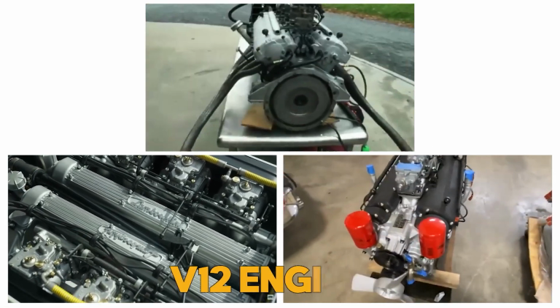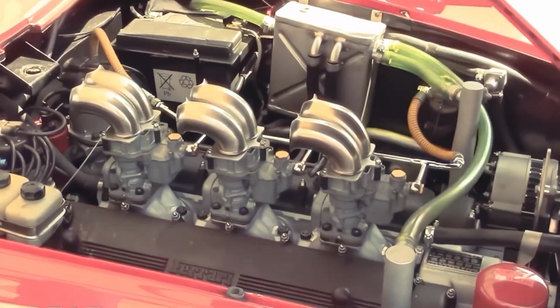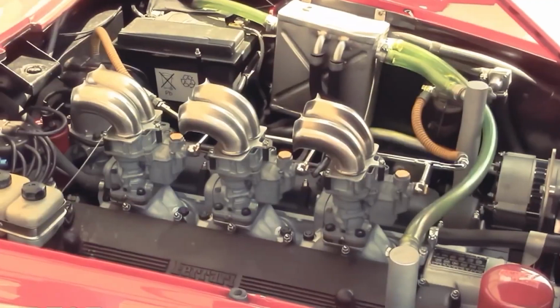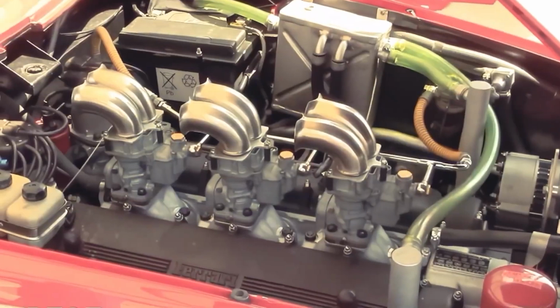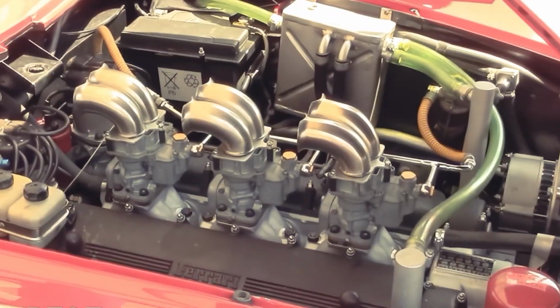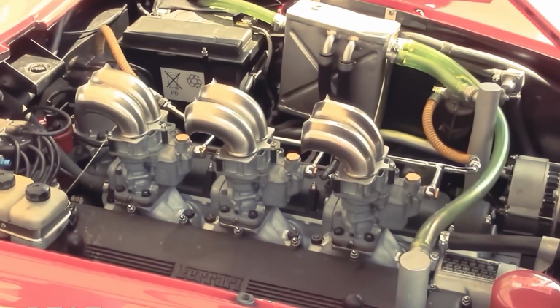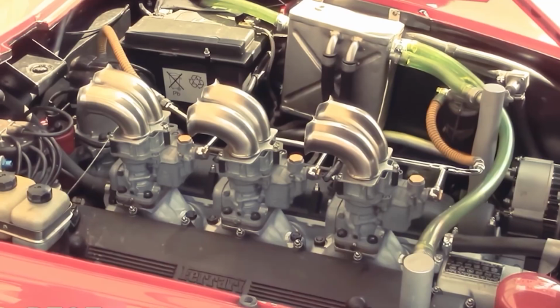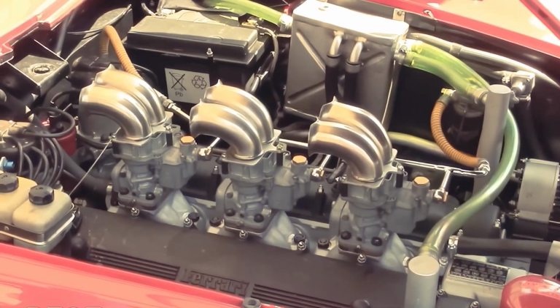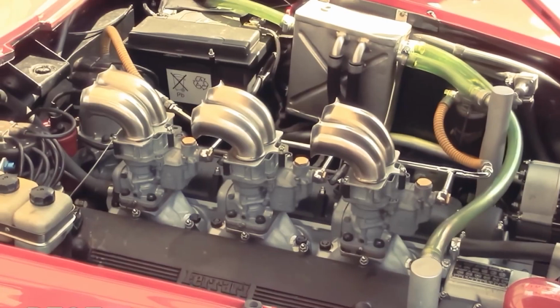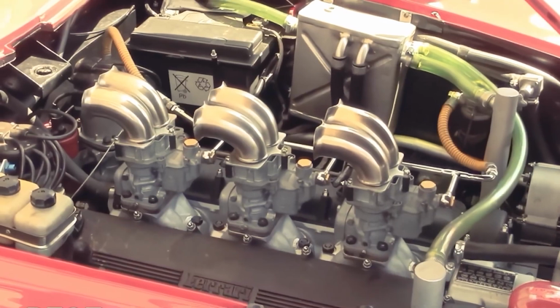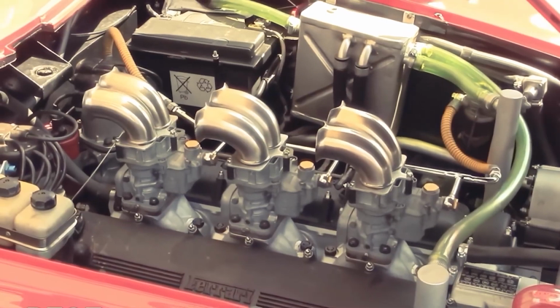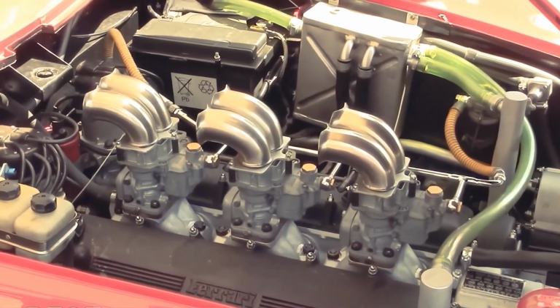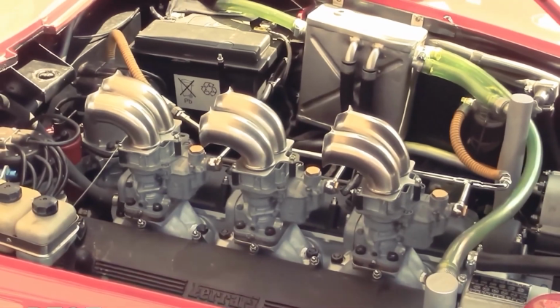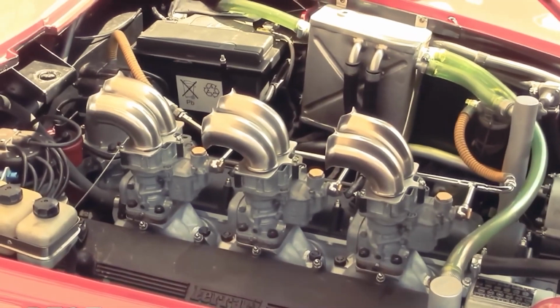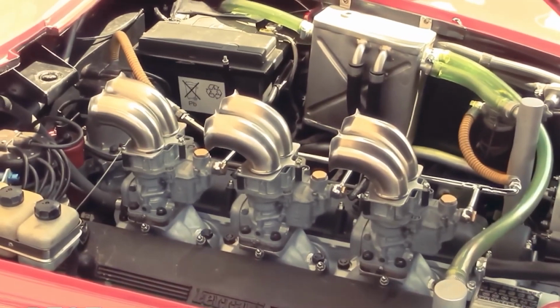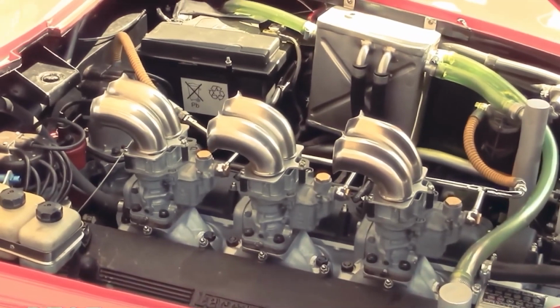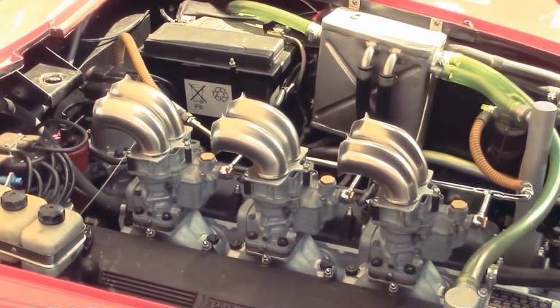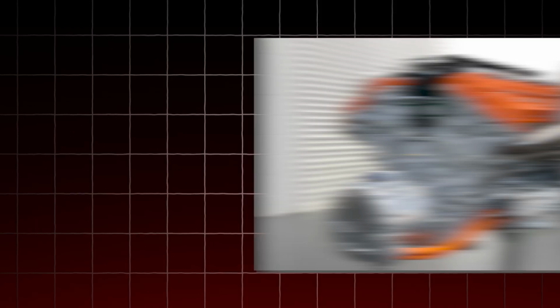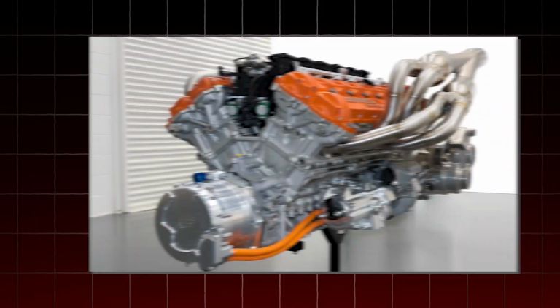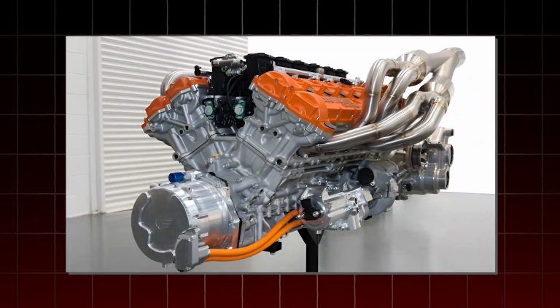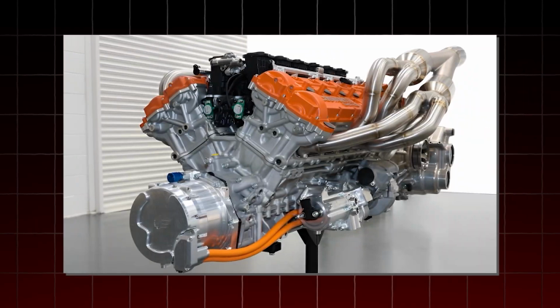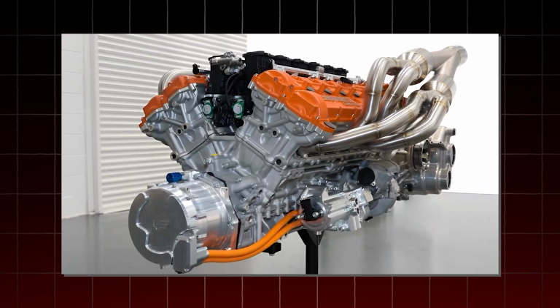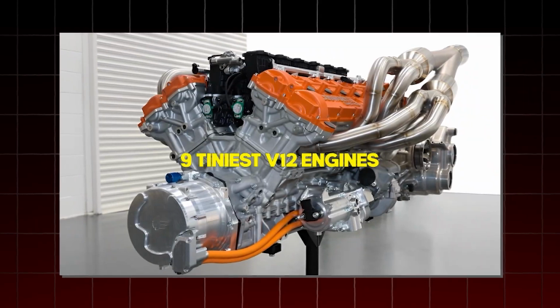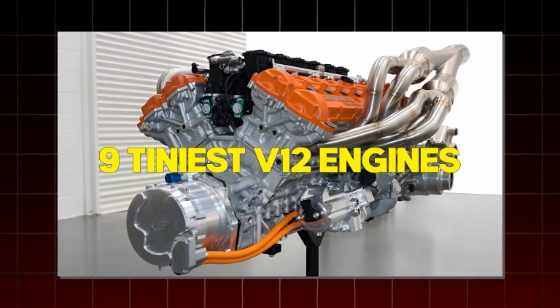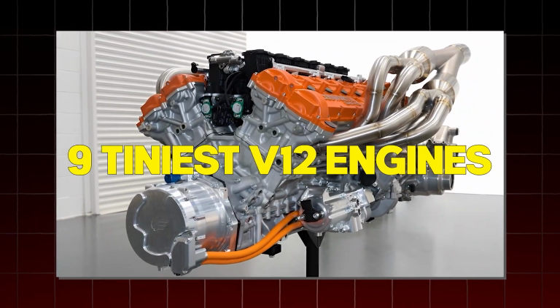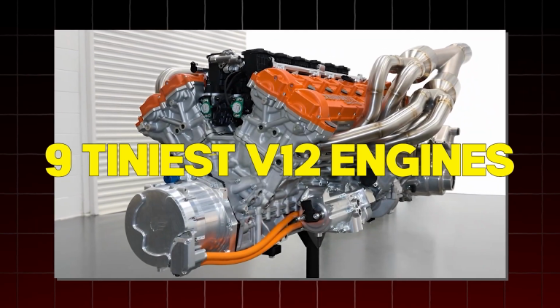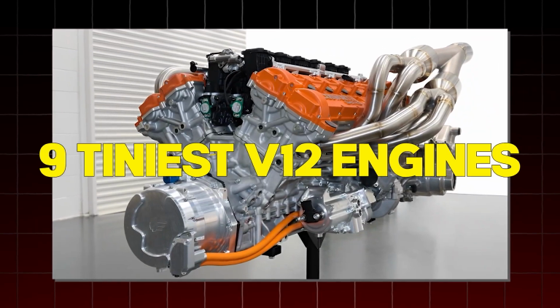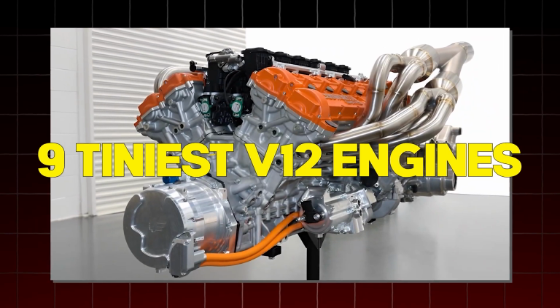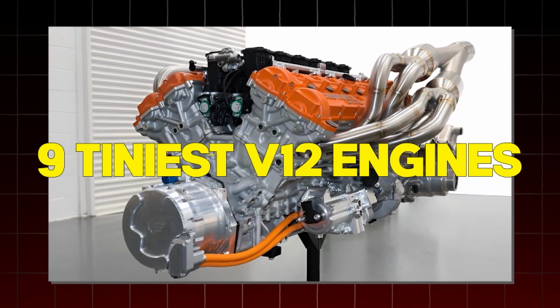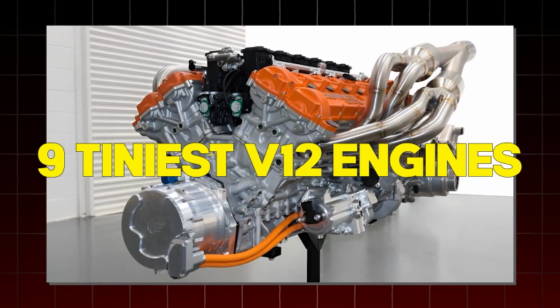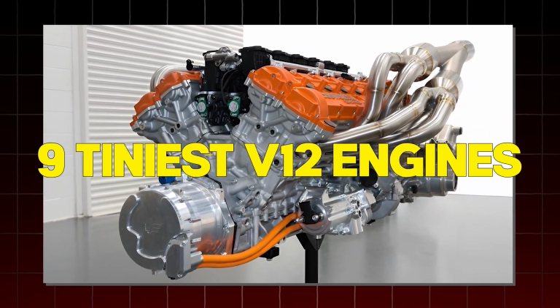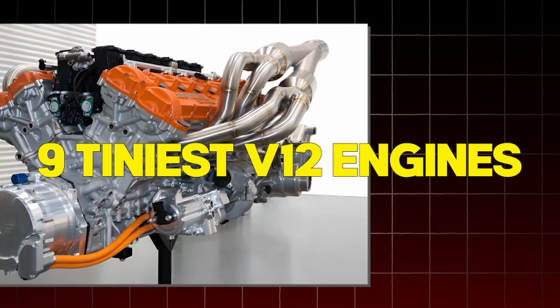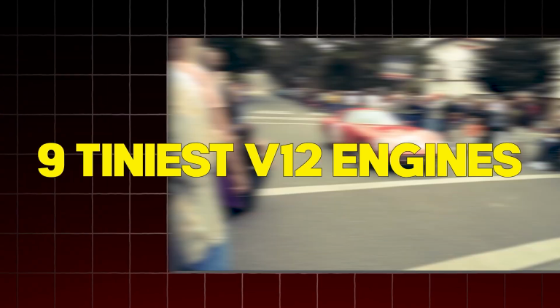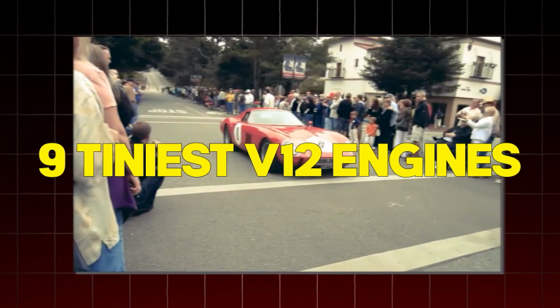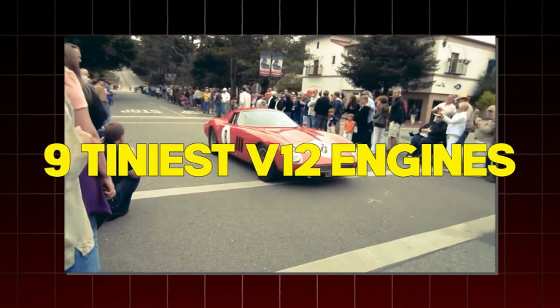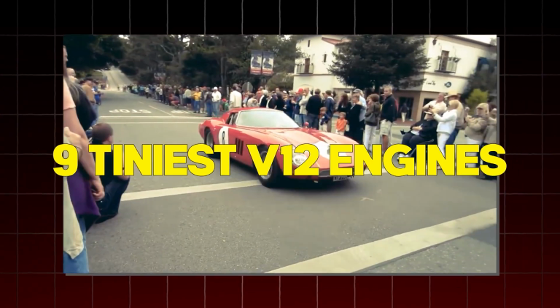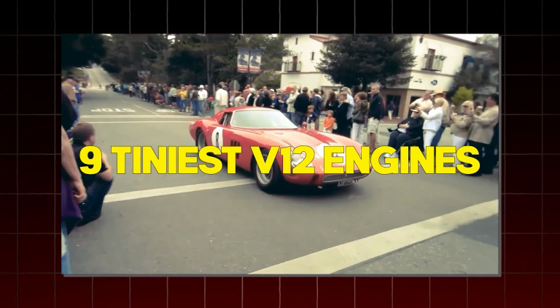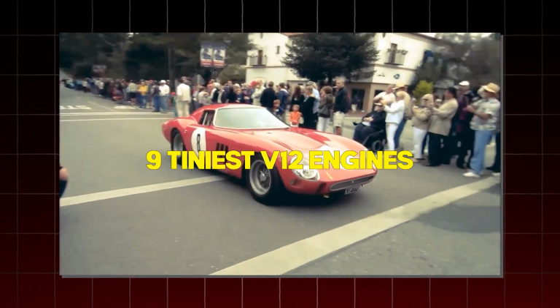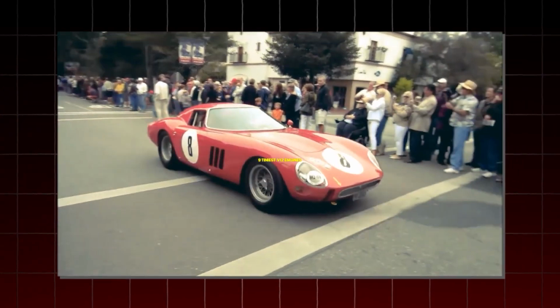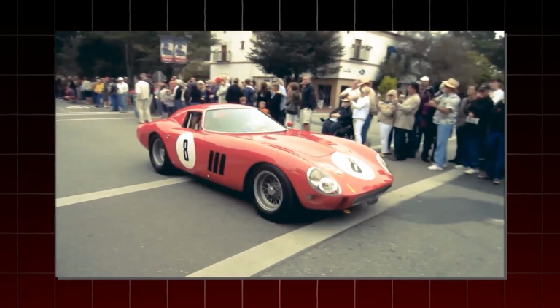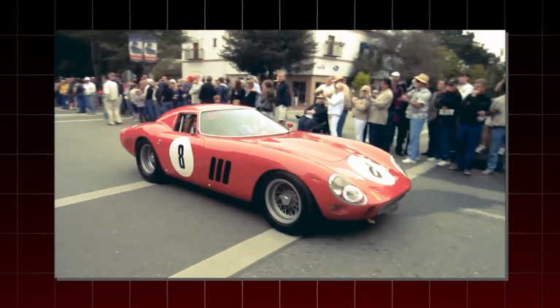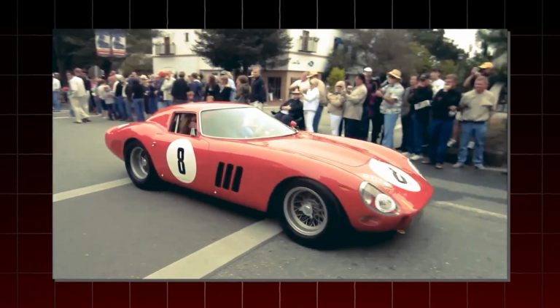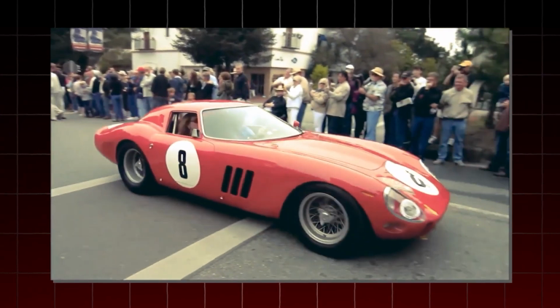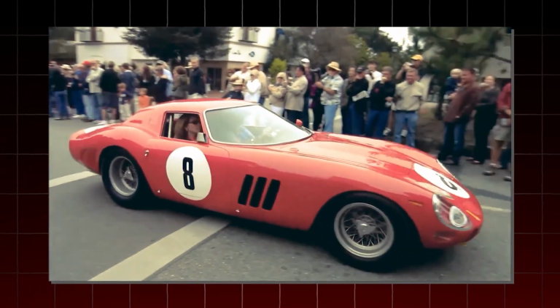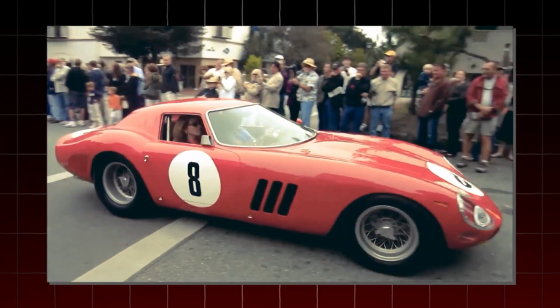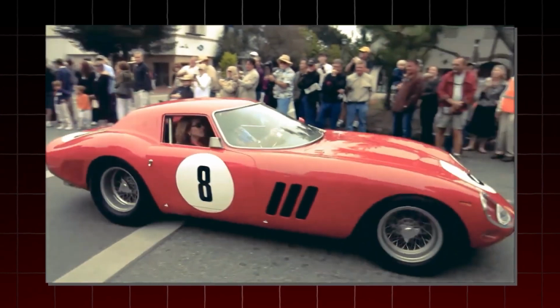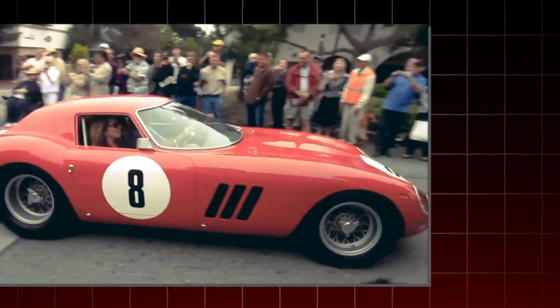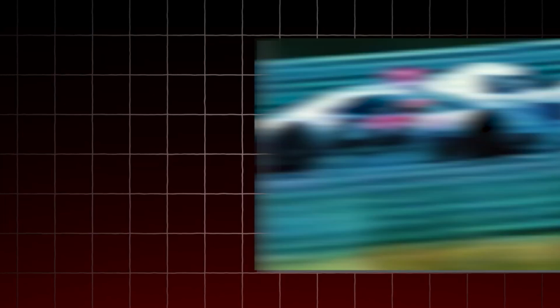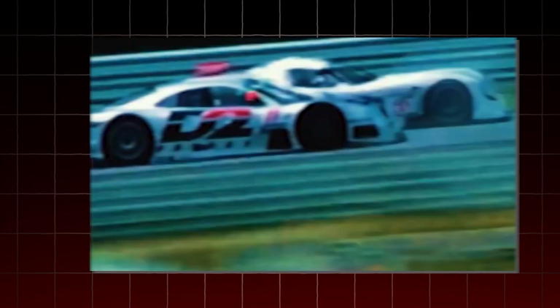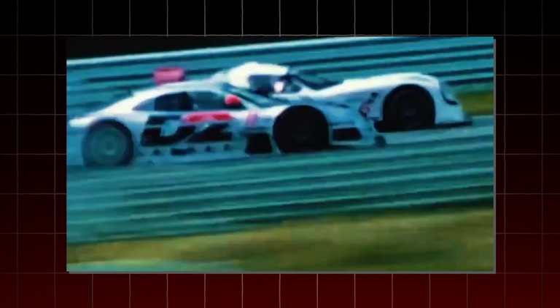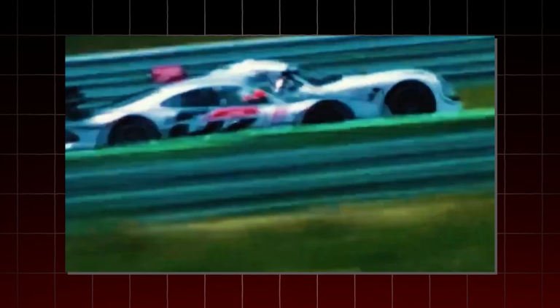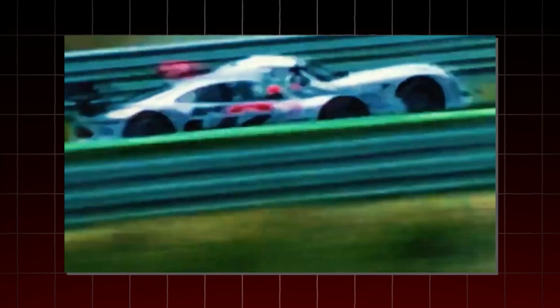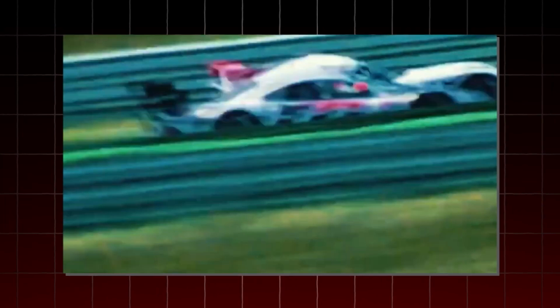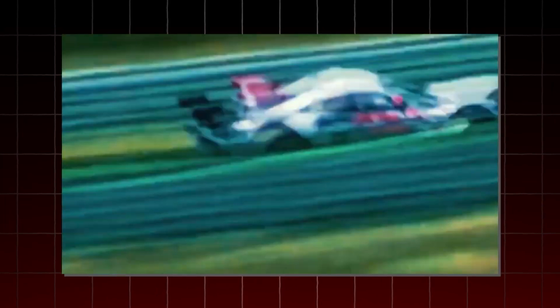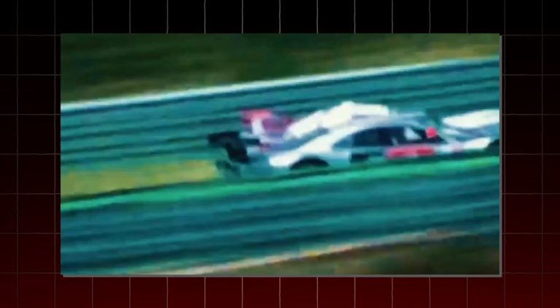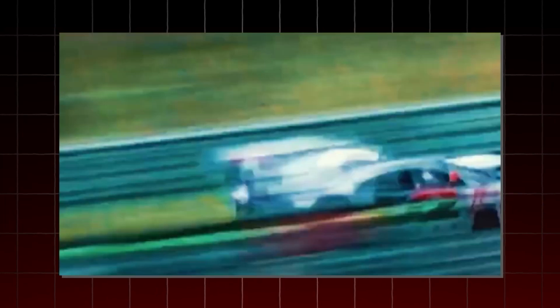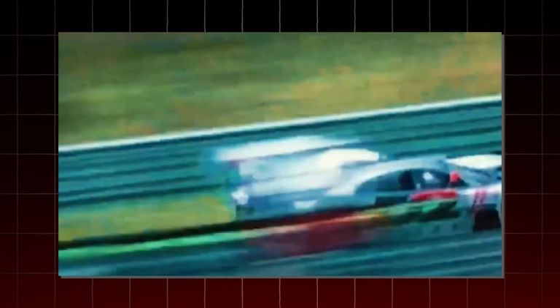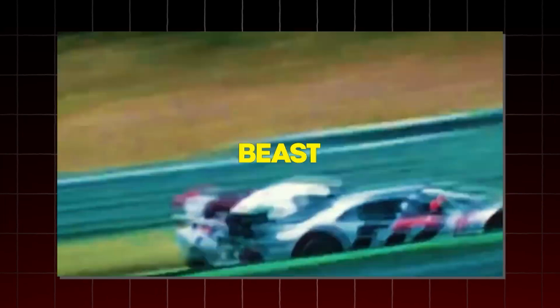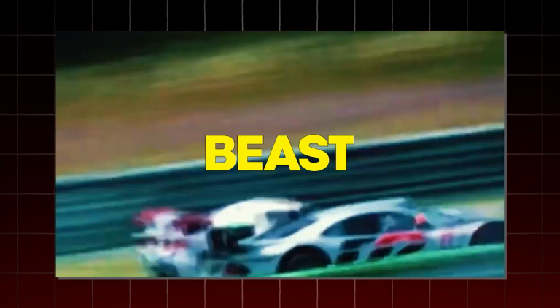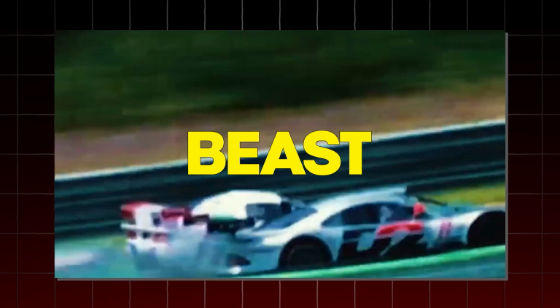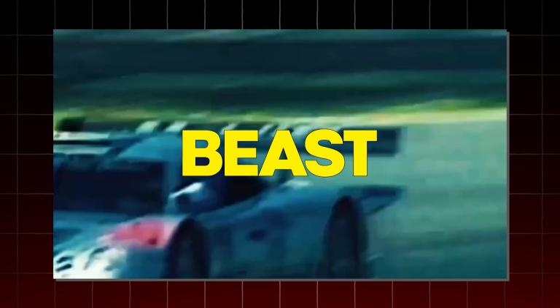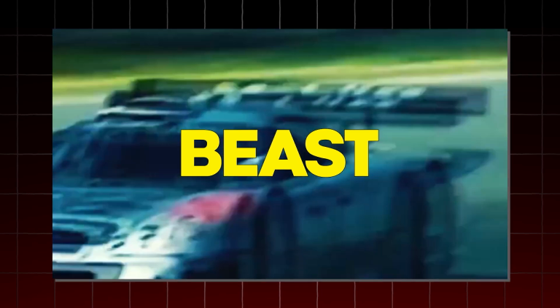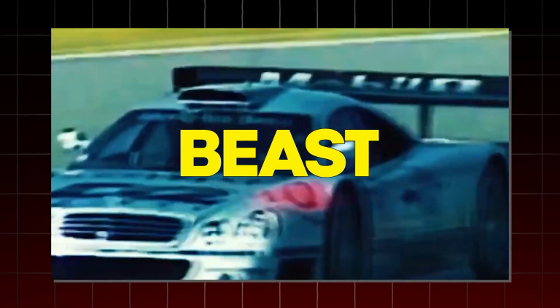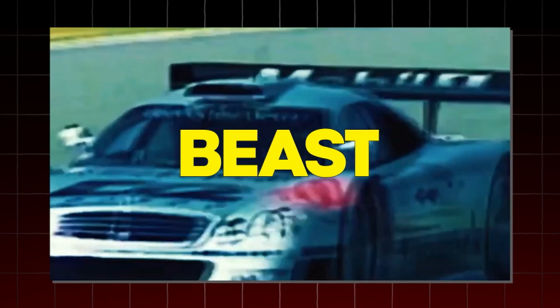In this video, we've compiled a list of the nine tiniest V12 engines that transformed a race car into an absolute beast on the track.